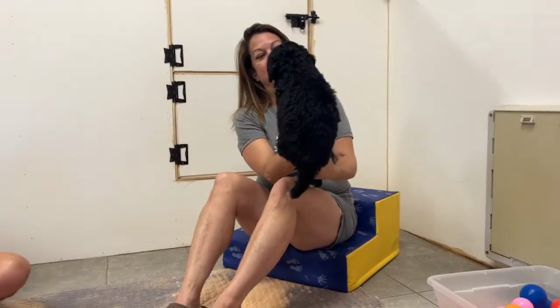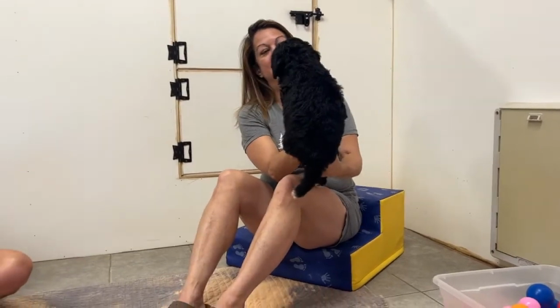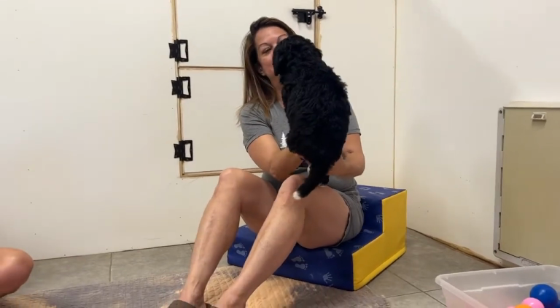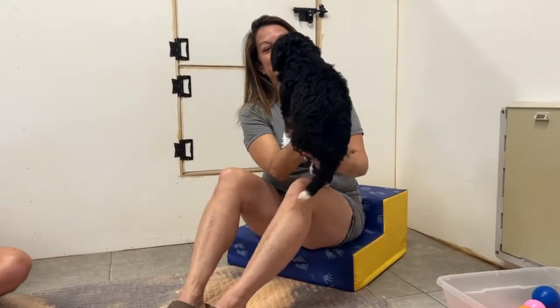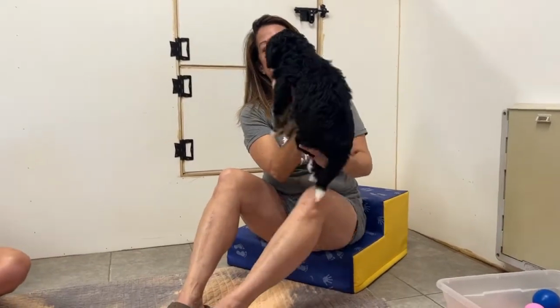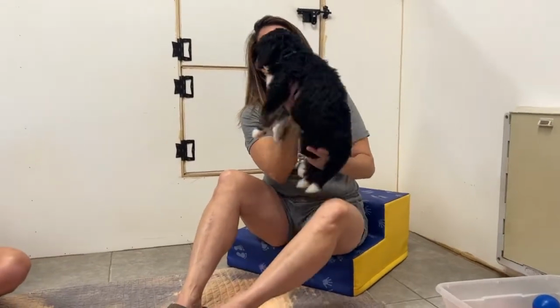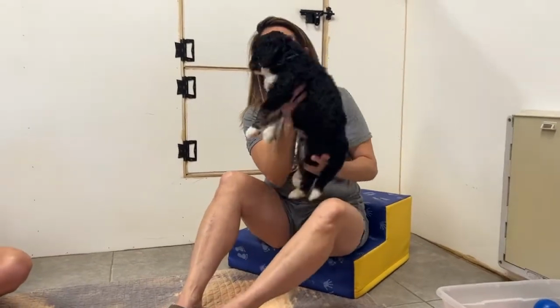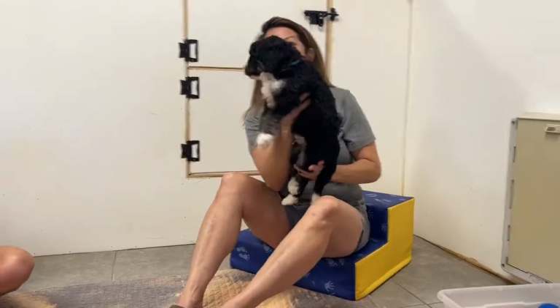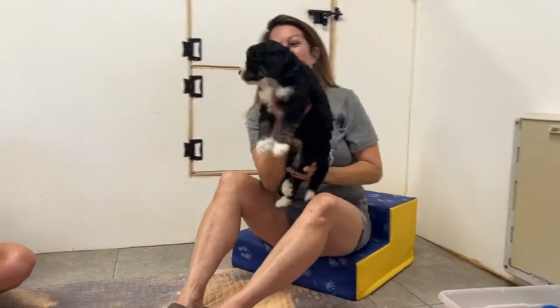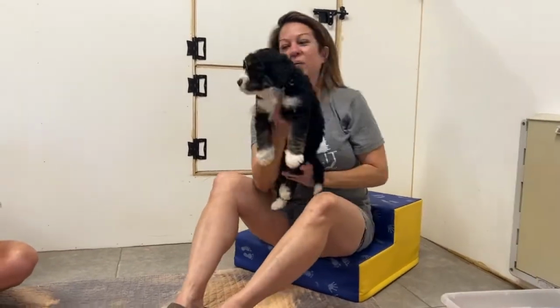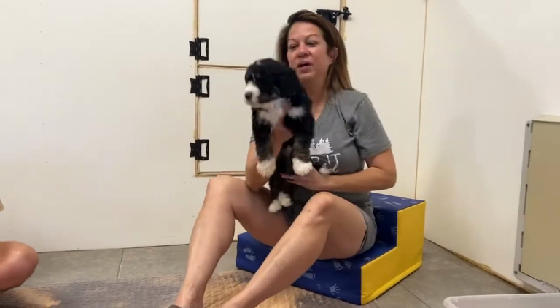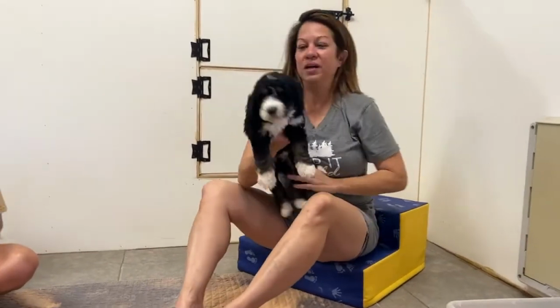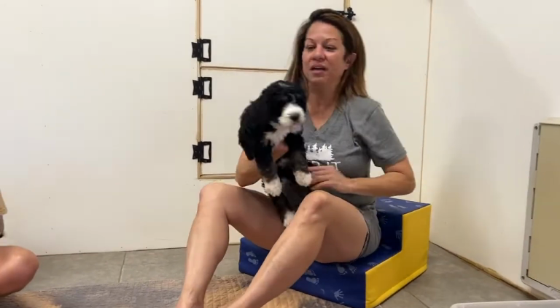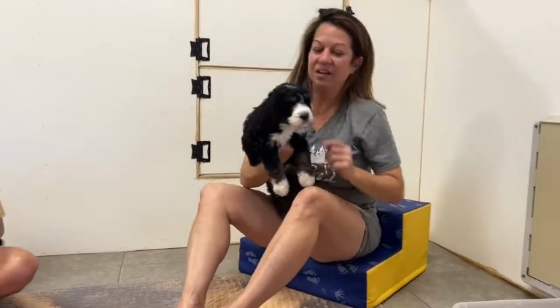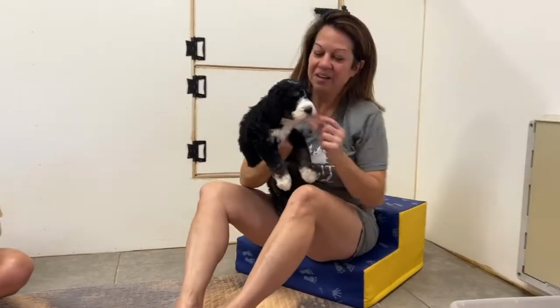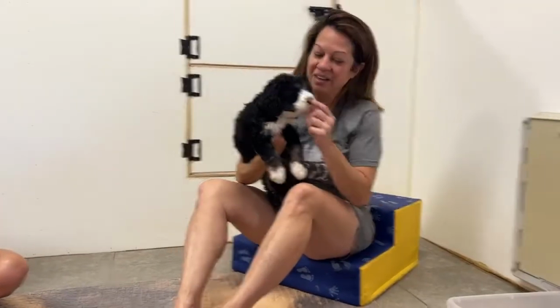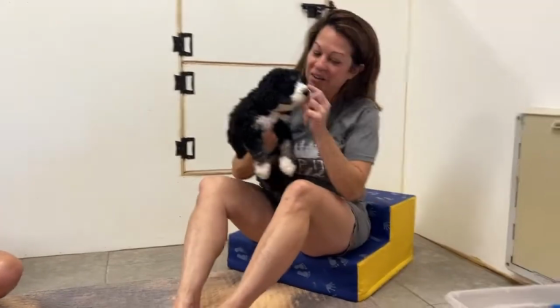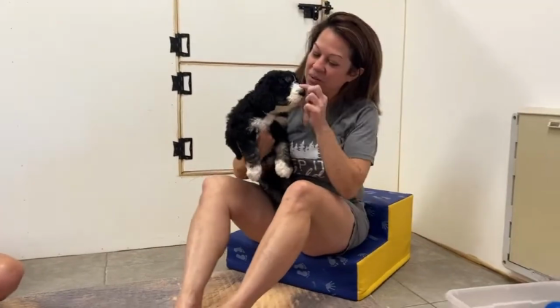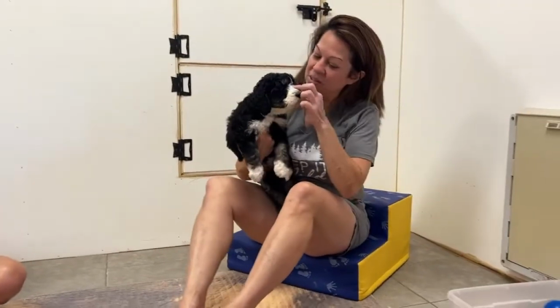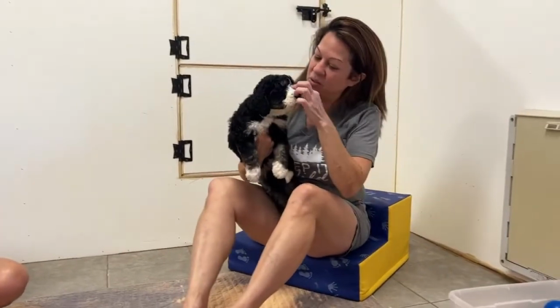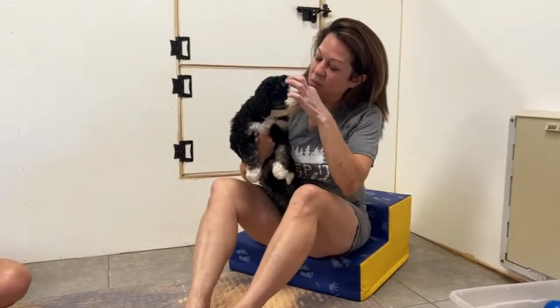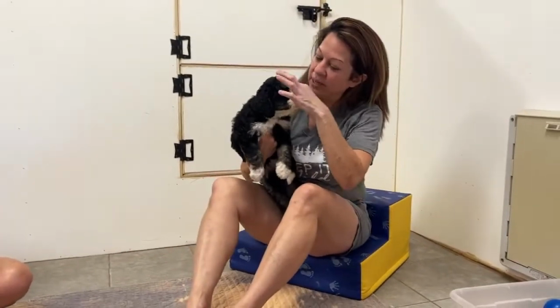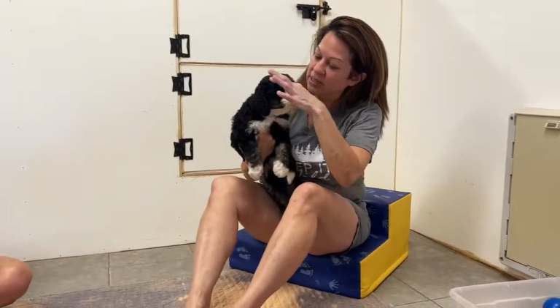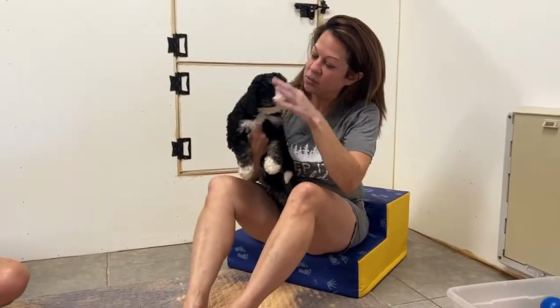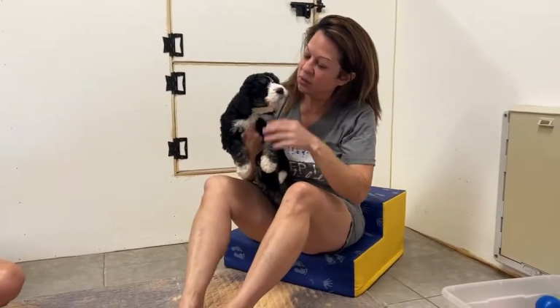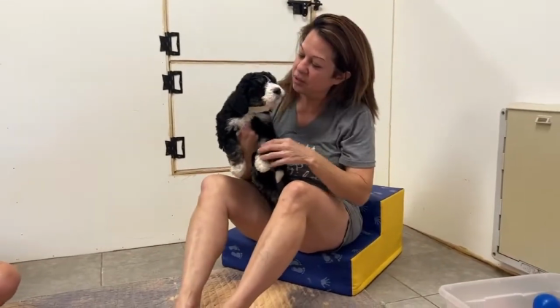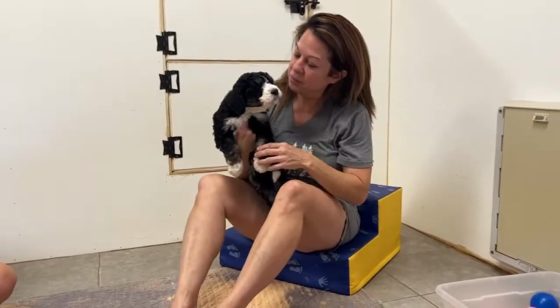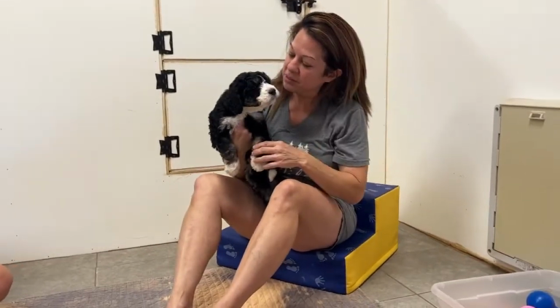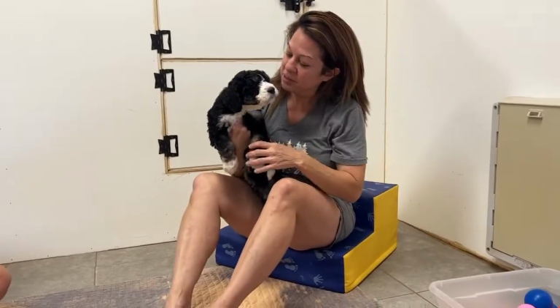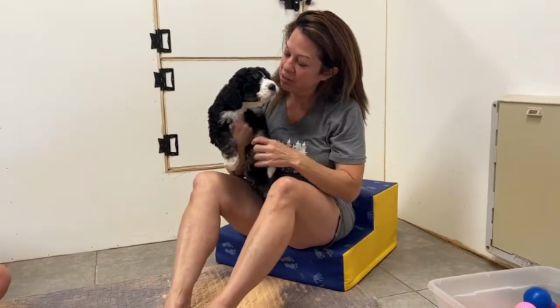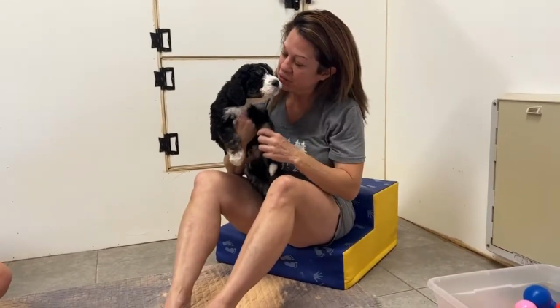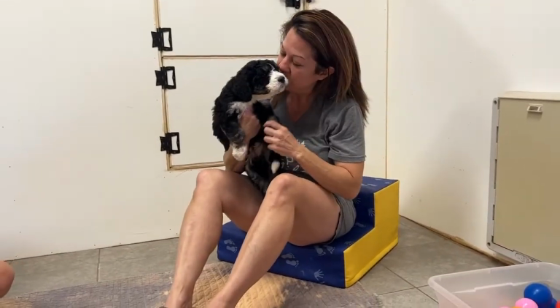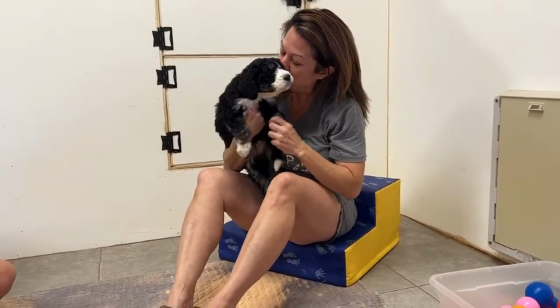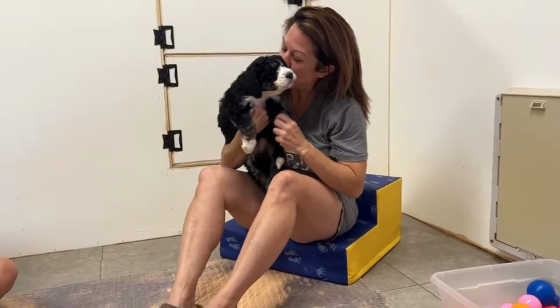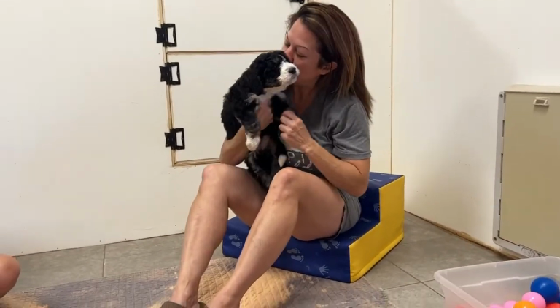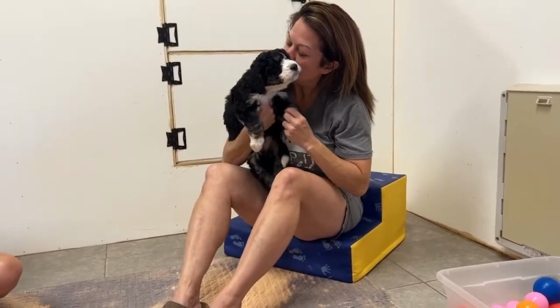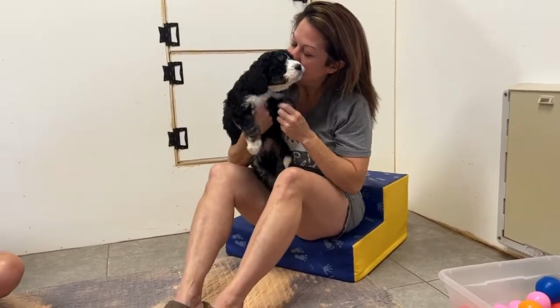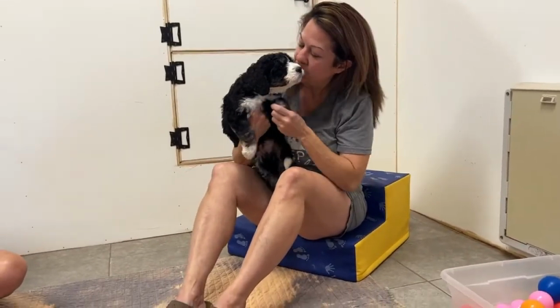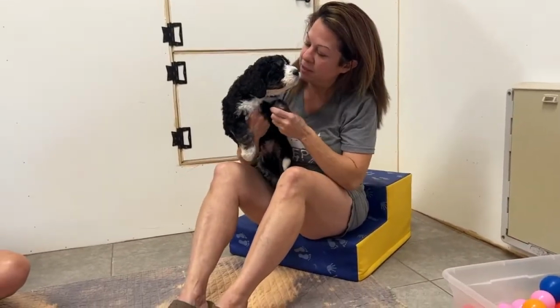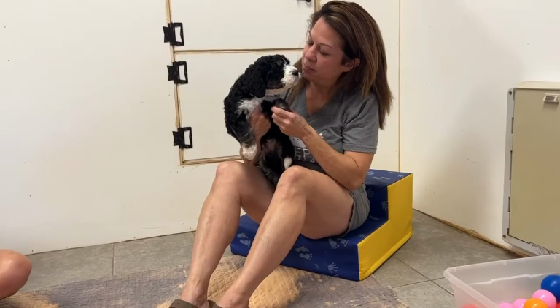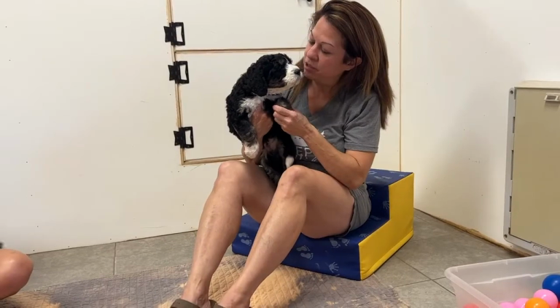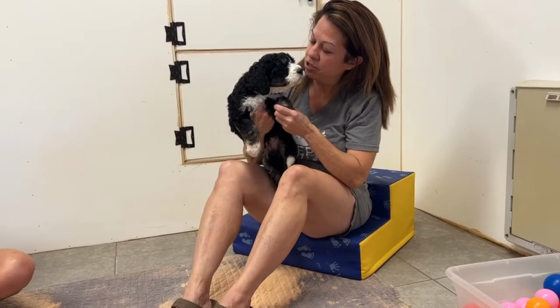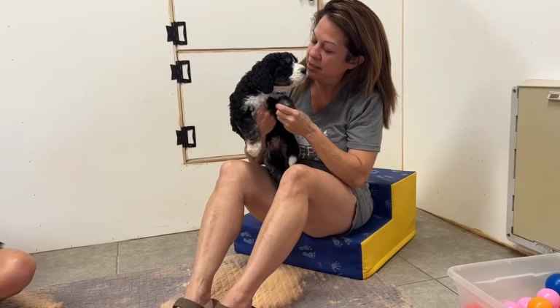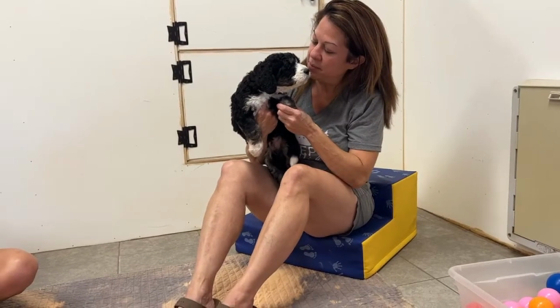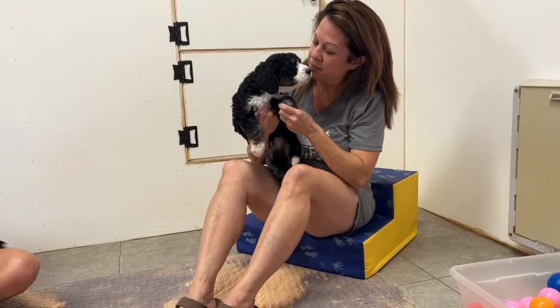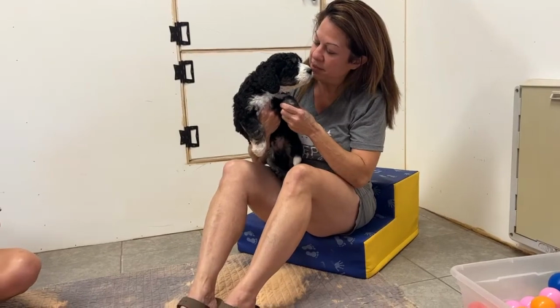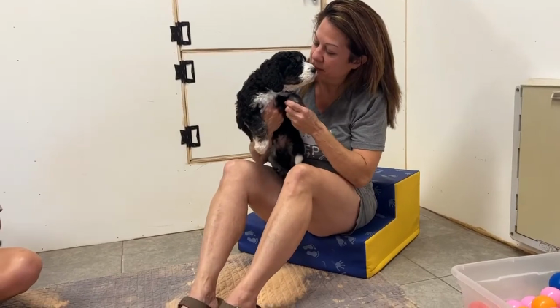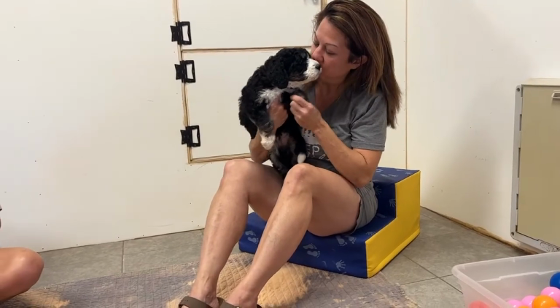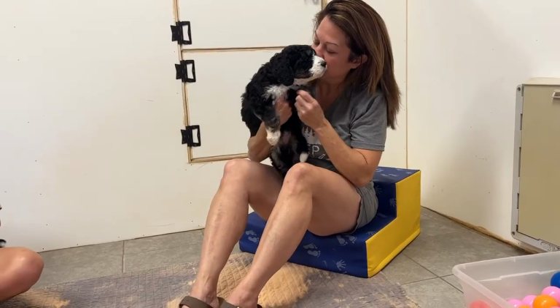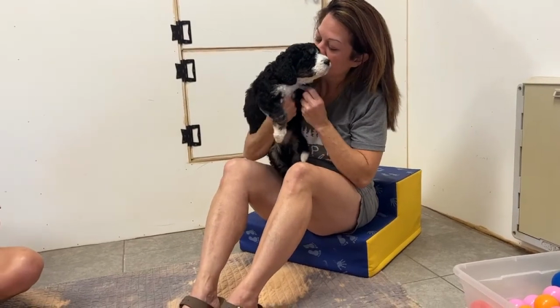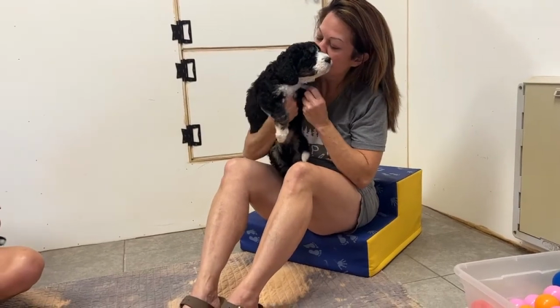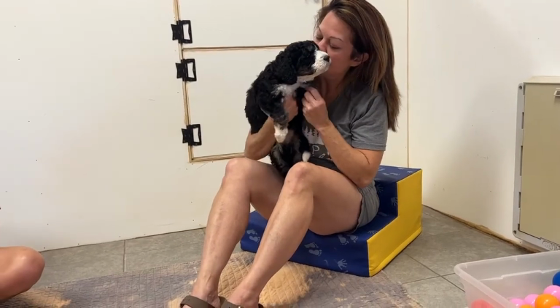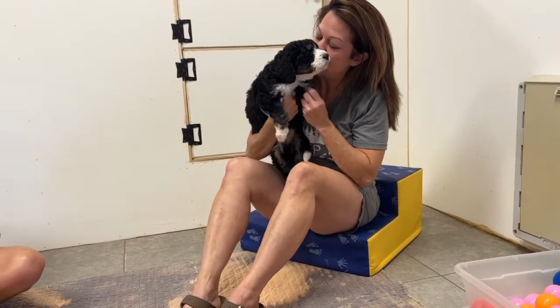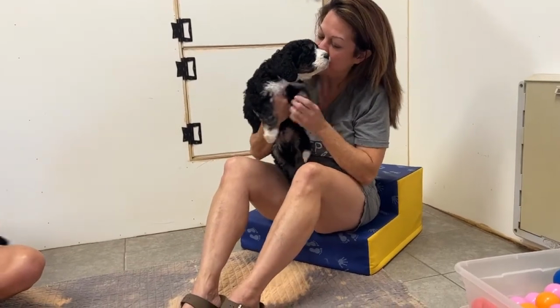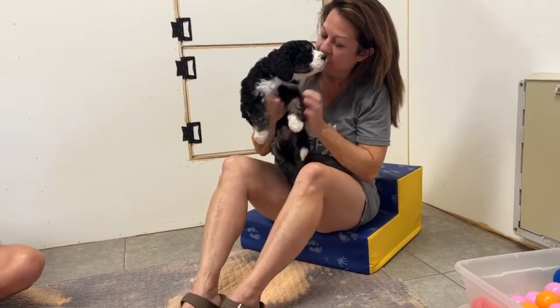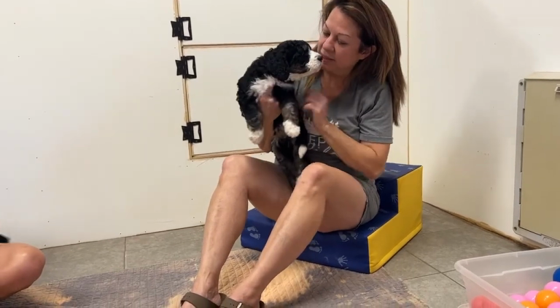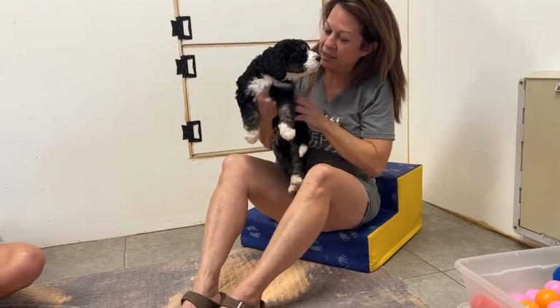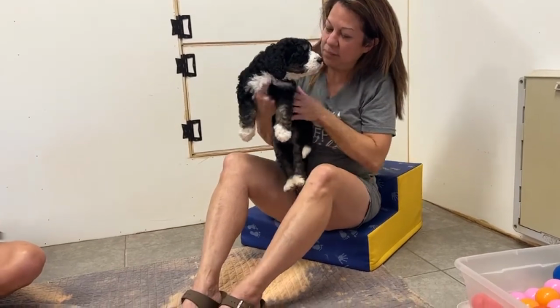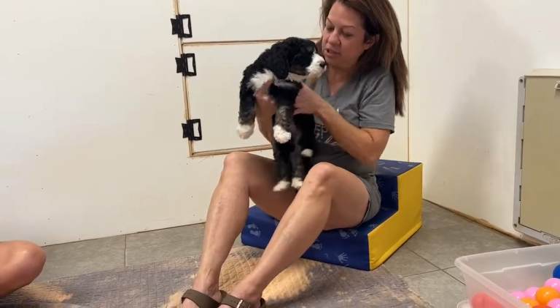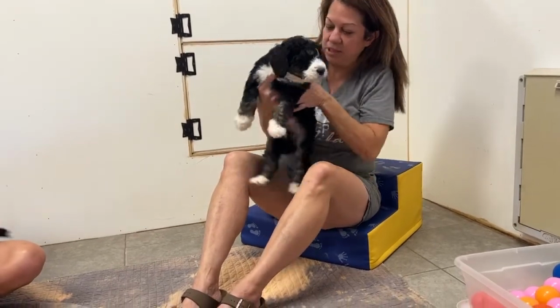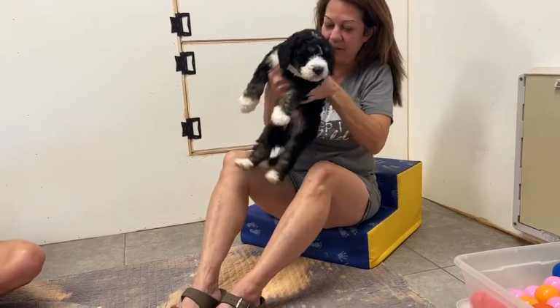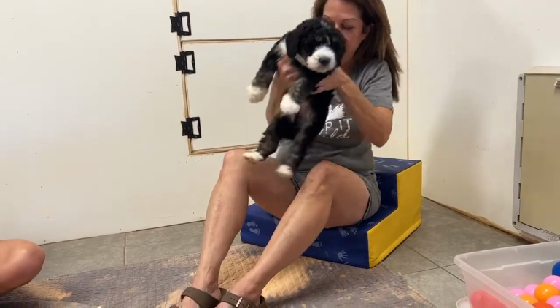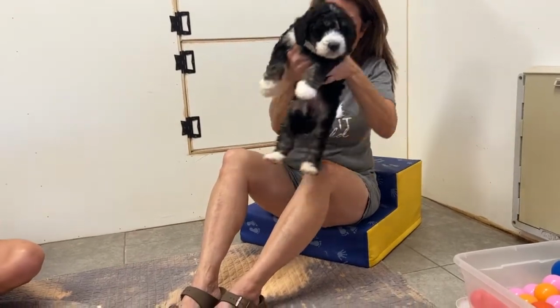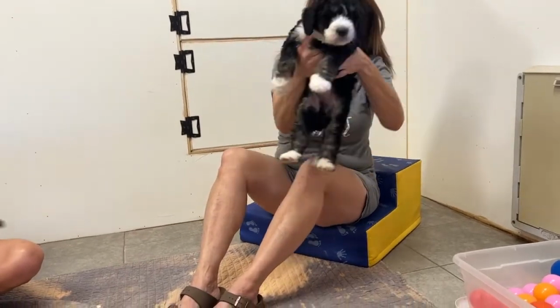Here comes a handsome boy. His little white swirl up his nose. Can I put you down, buddy? Can I put you down, handsome?